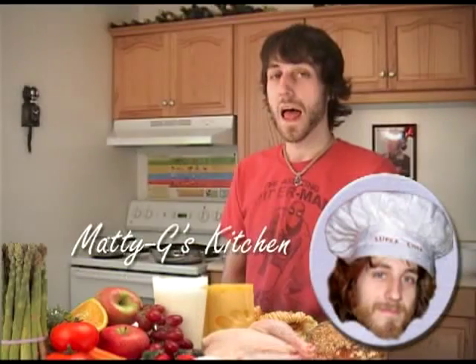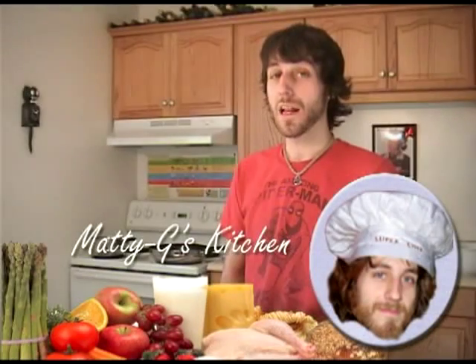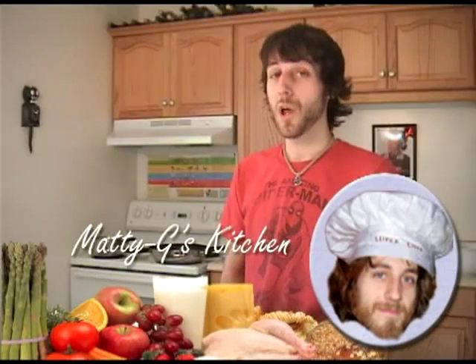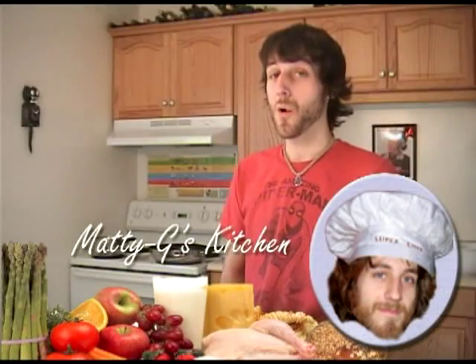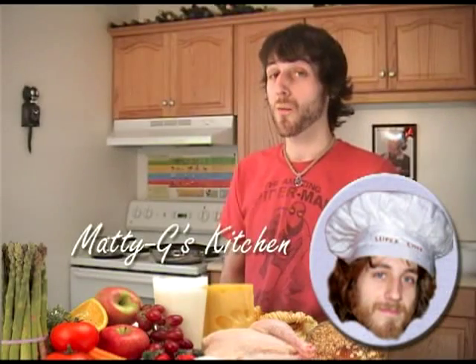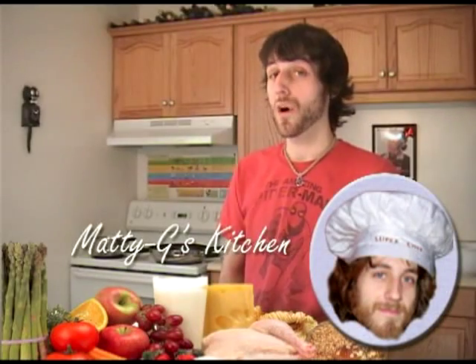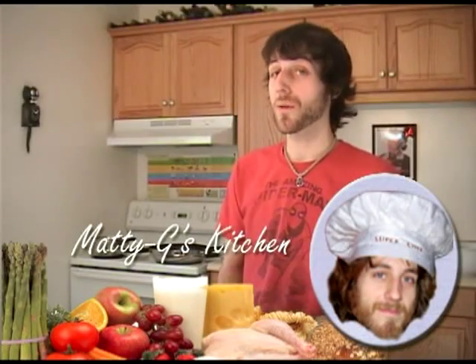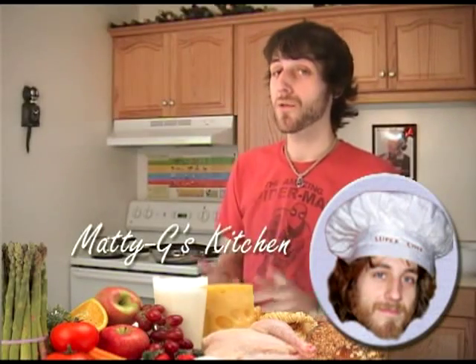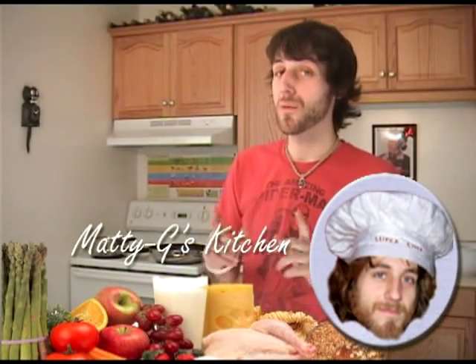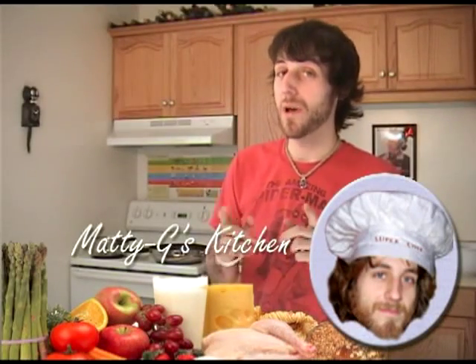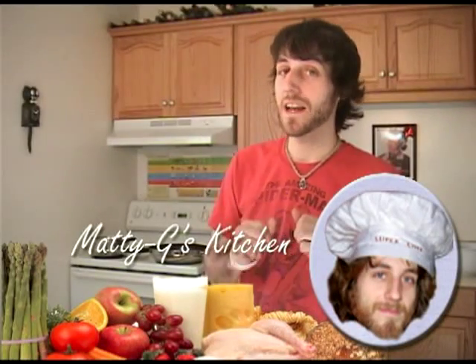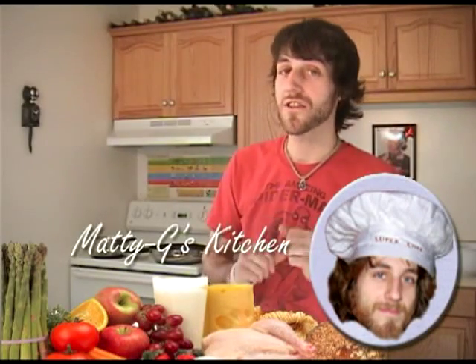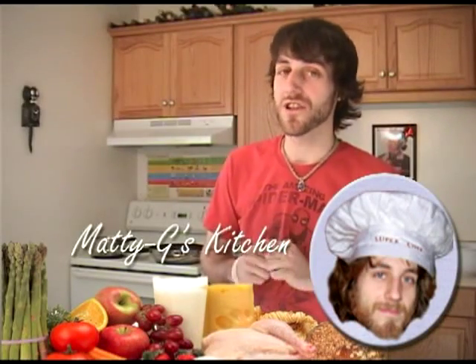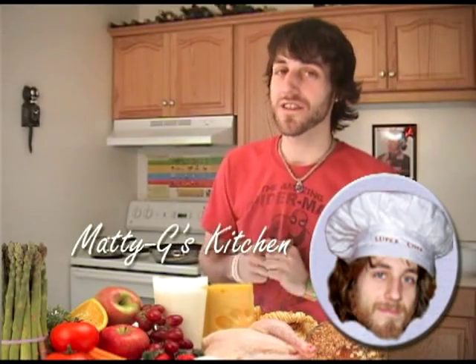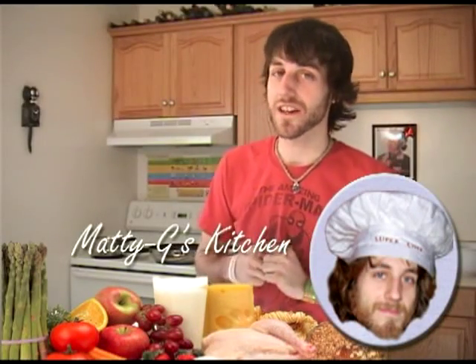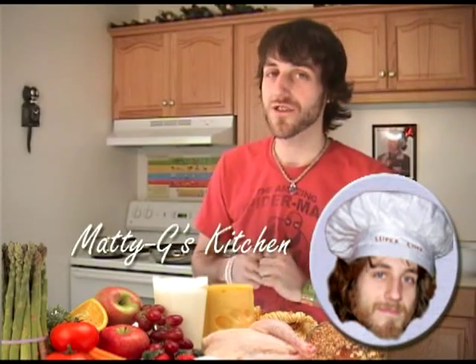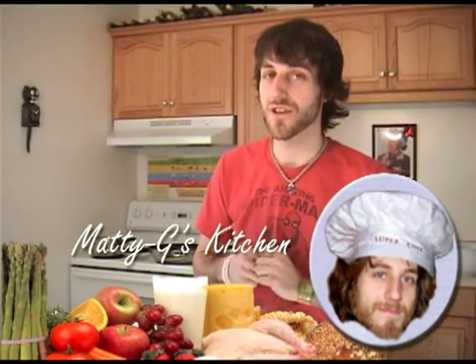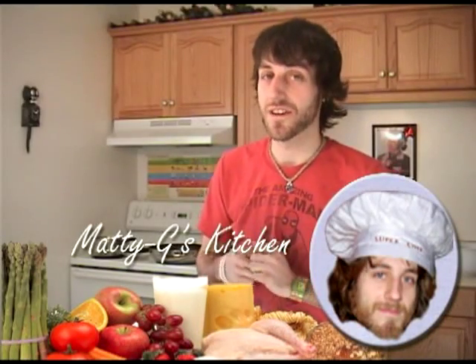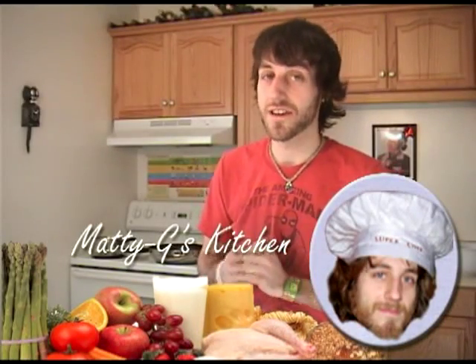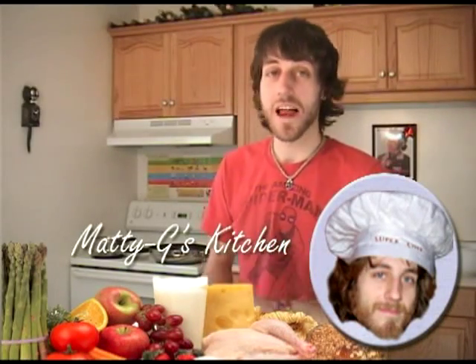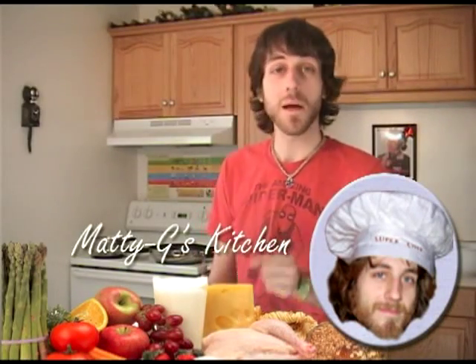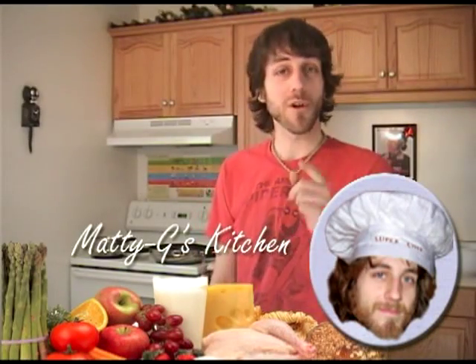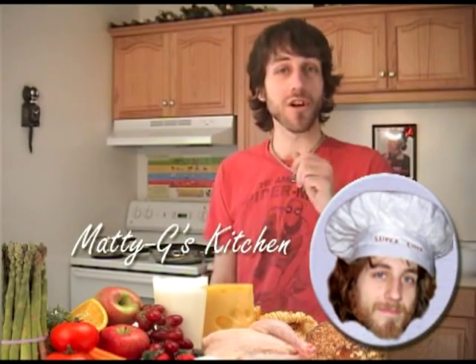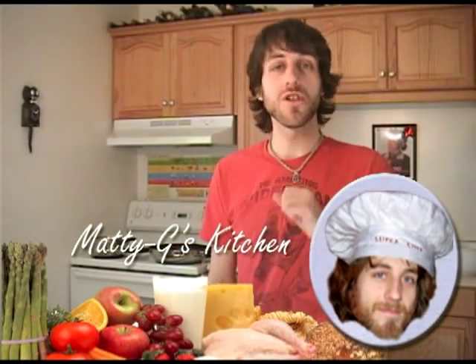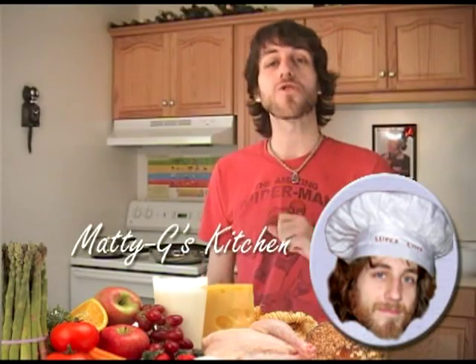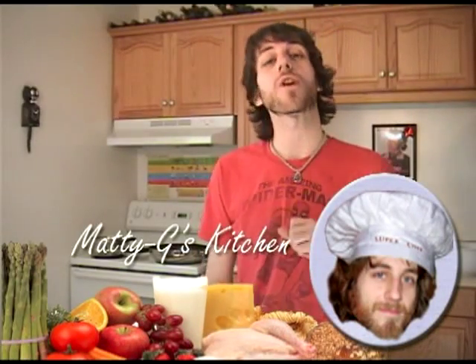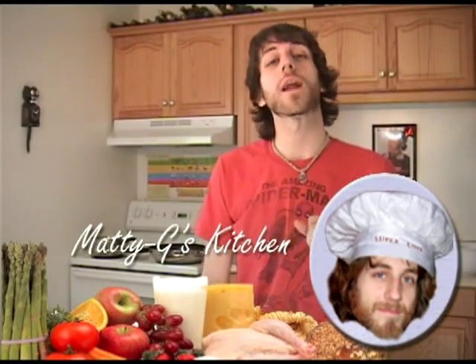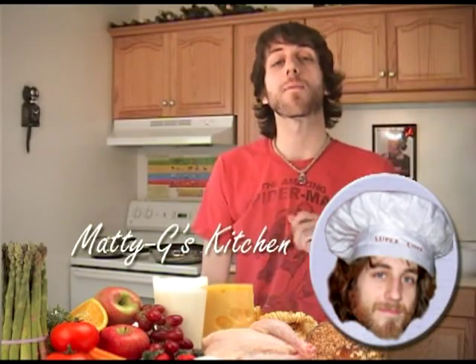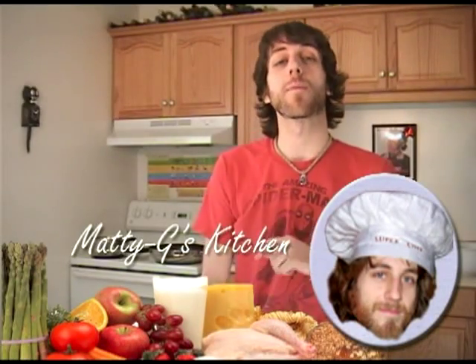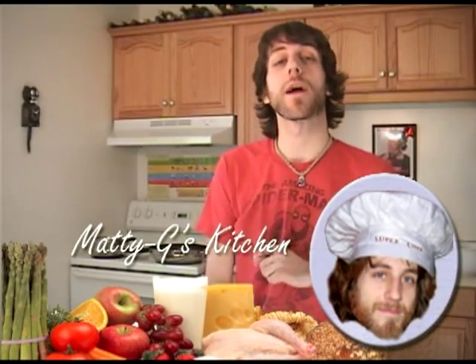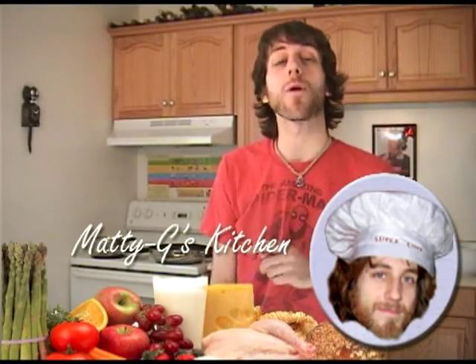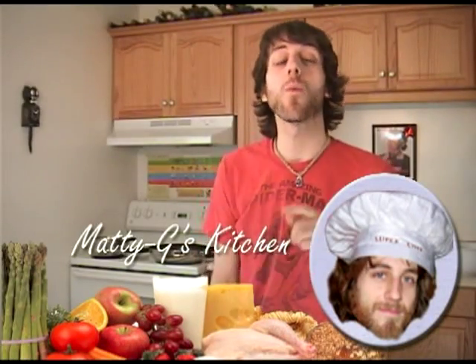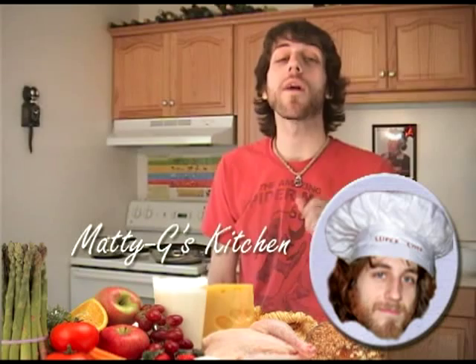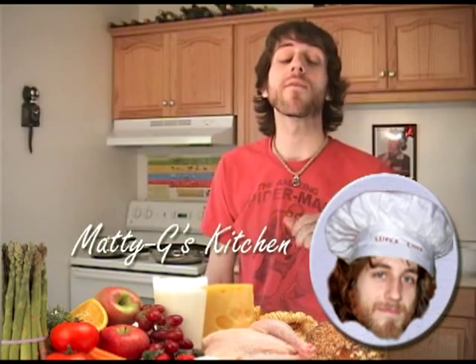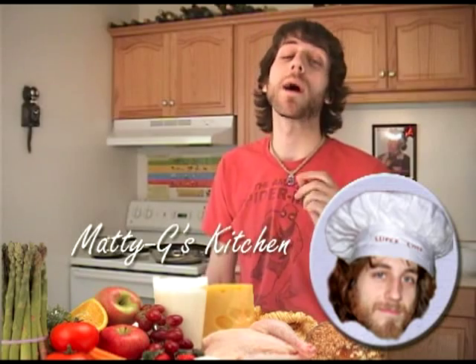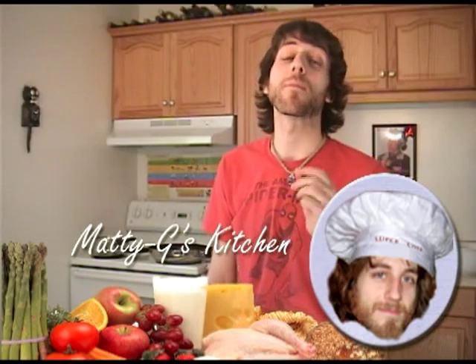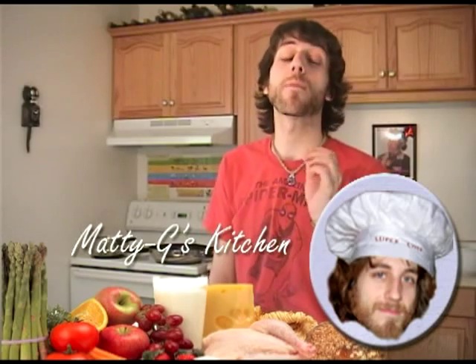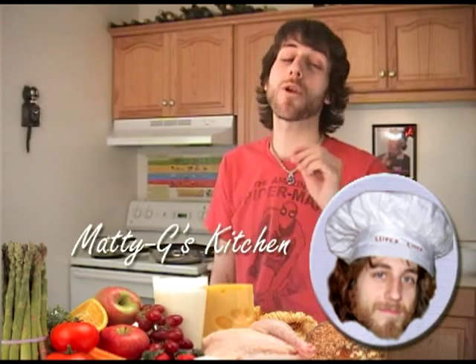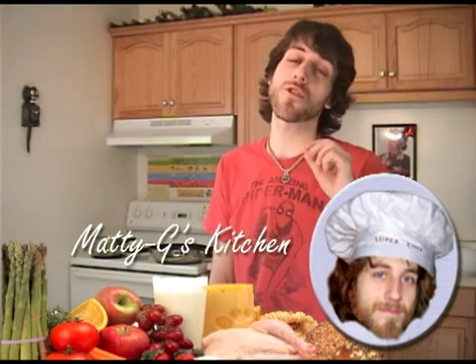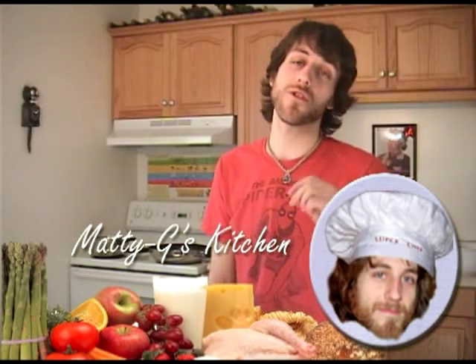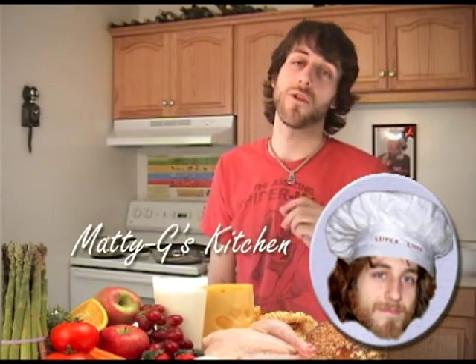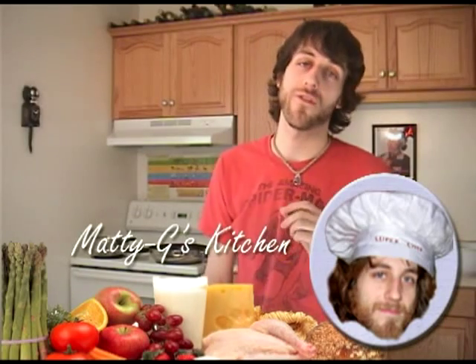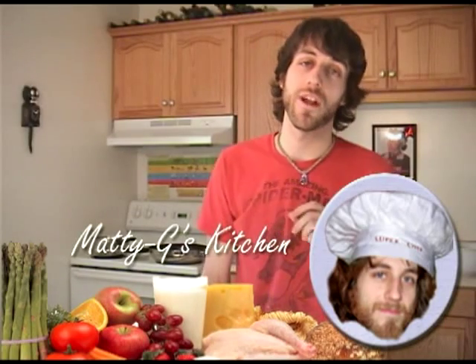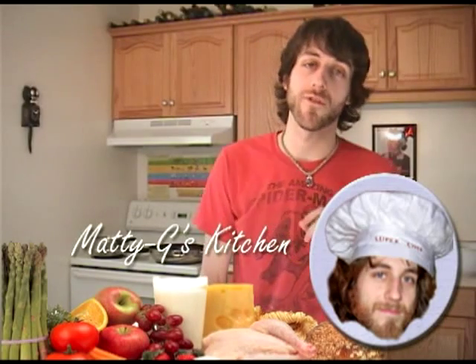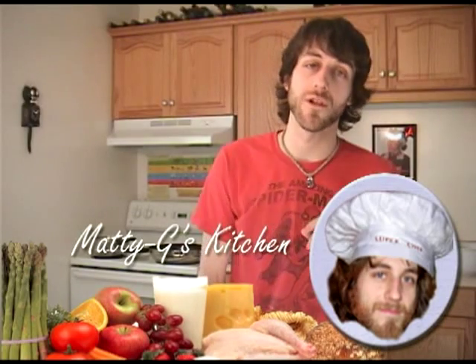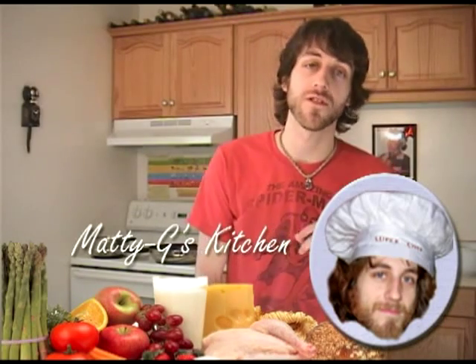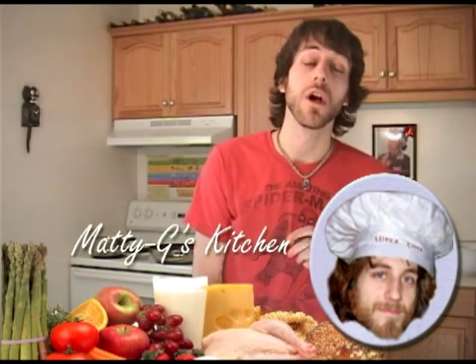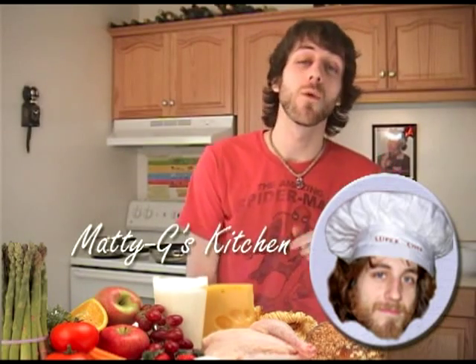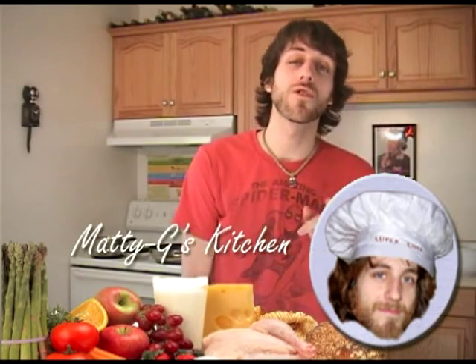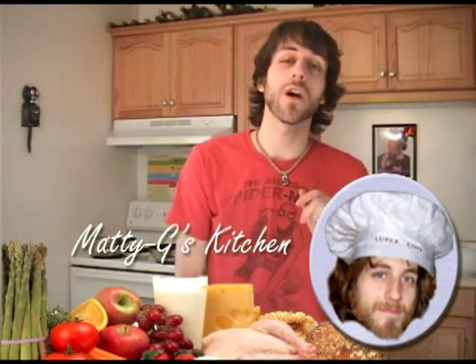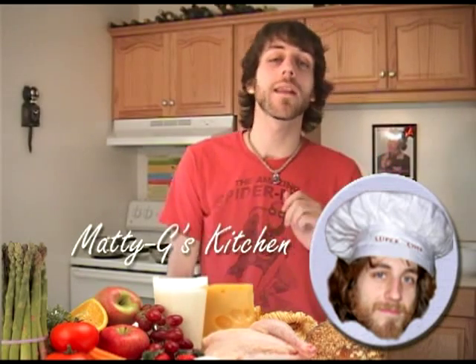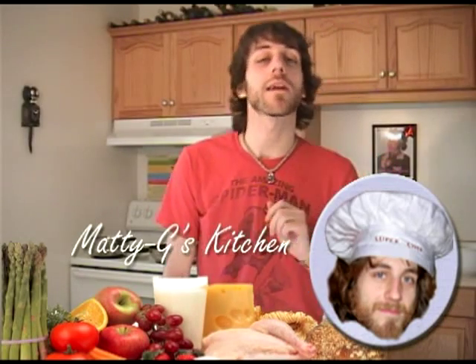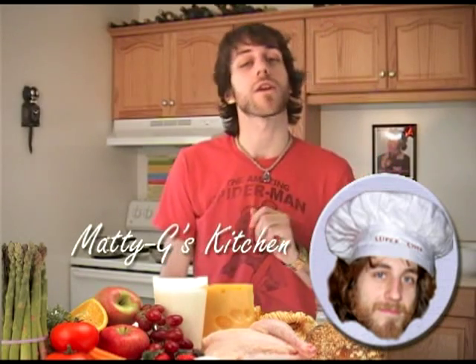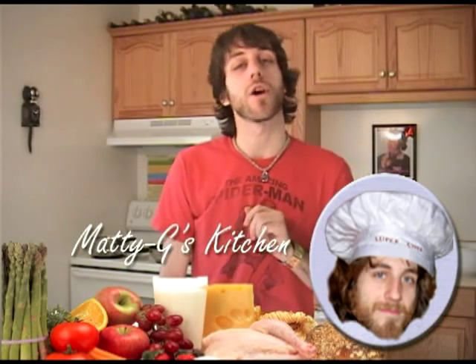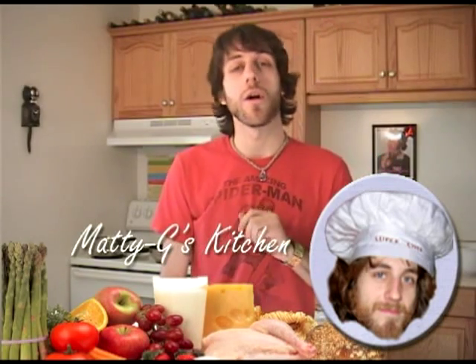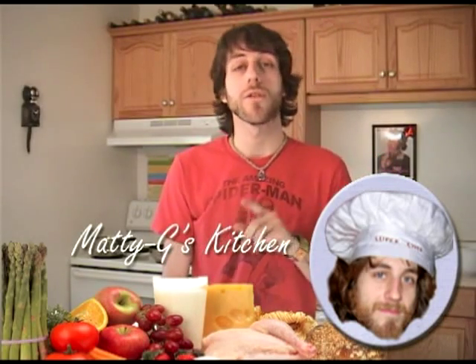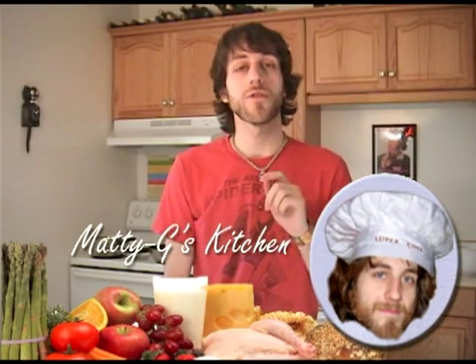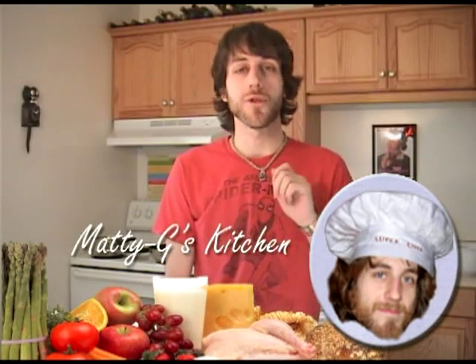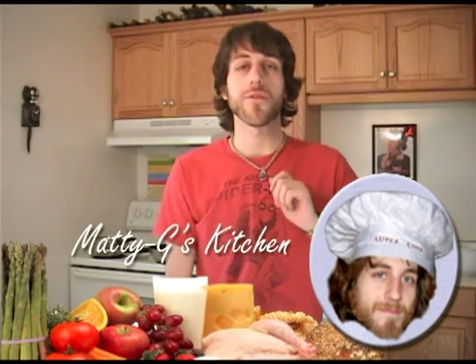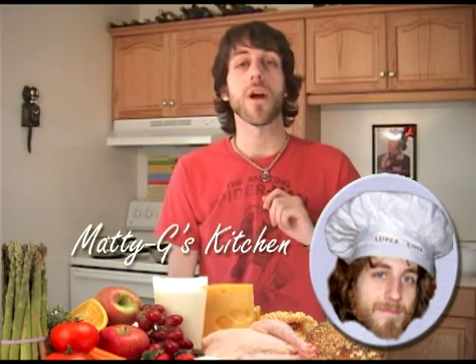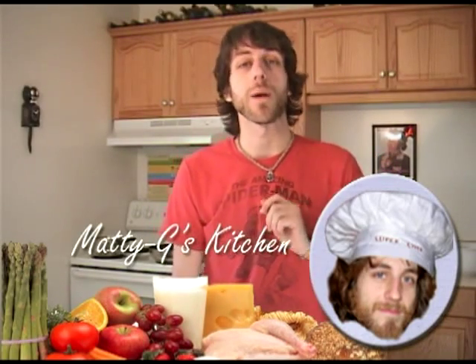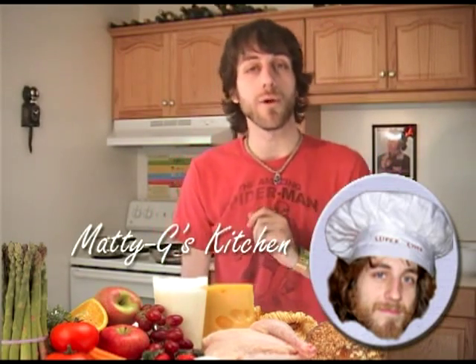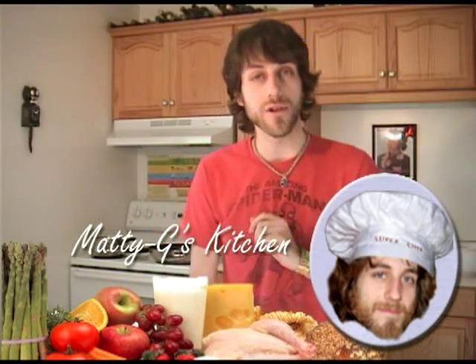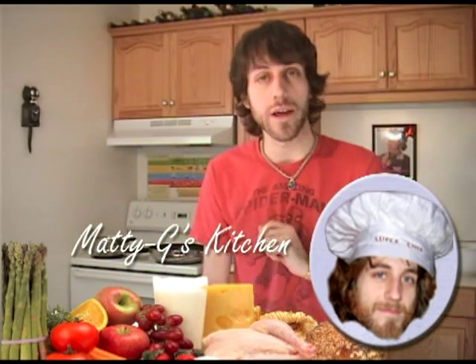Hello and welcome to Matty G's Kitchen. Today I'm going to teach you how to prepare one of my personal favorites, which I like to call stir-fry pussy.